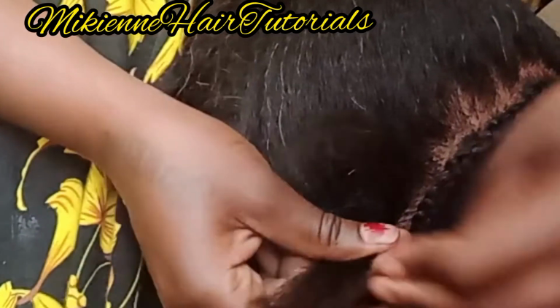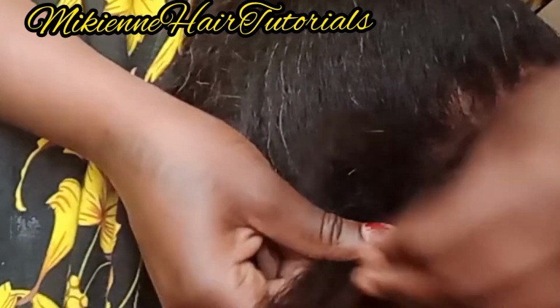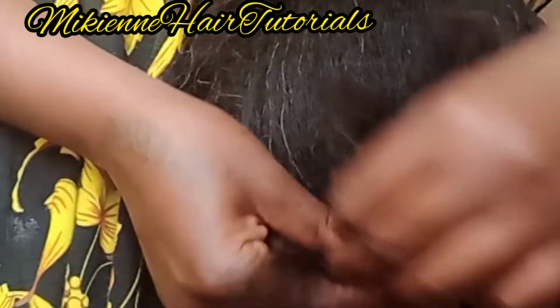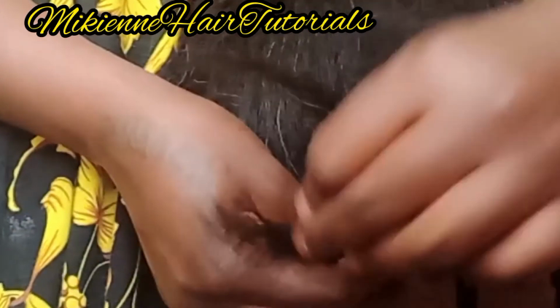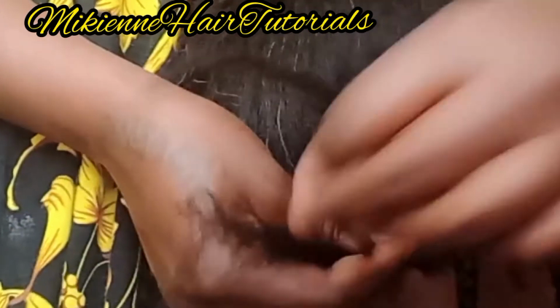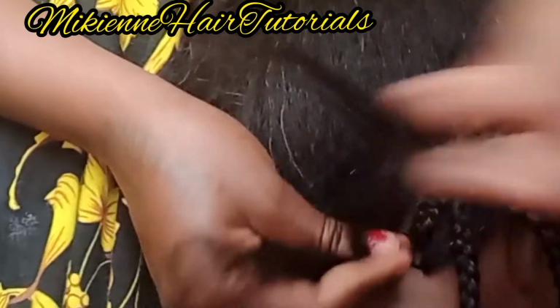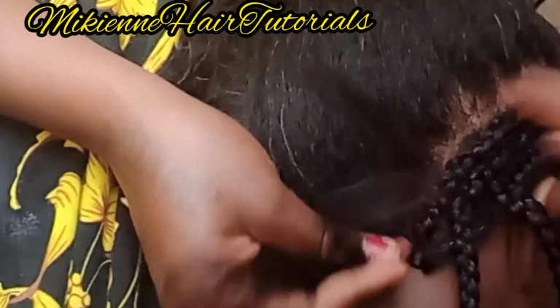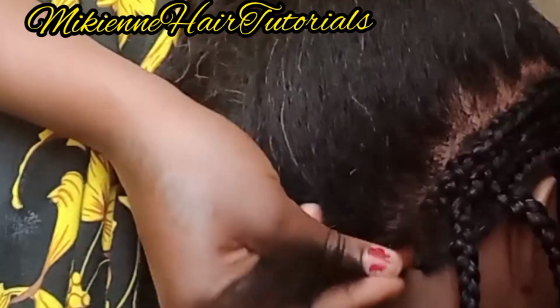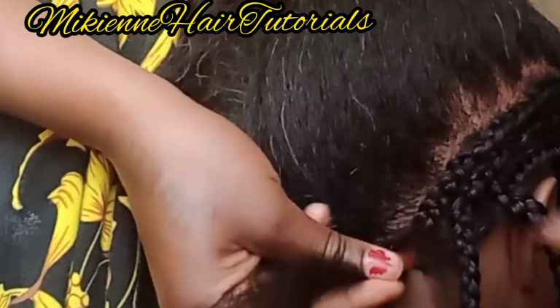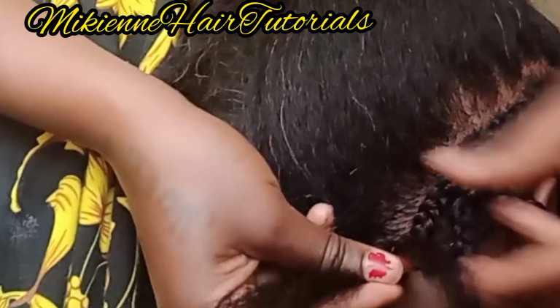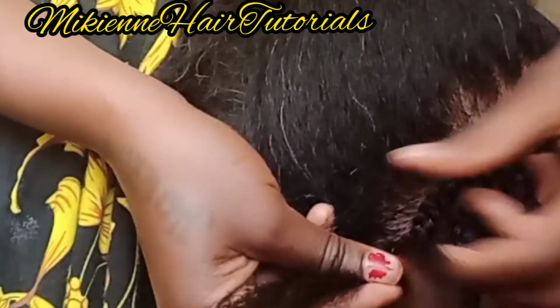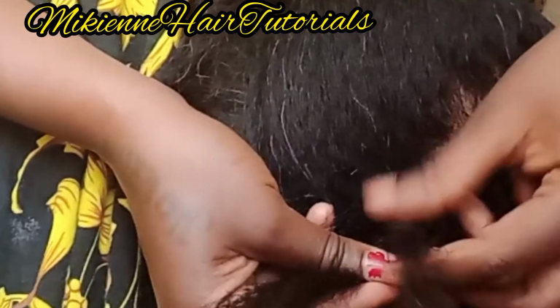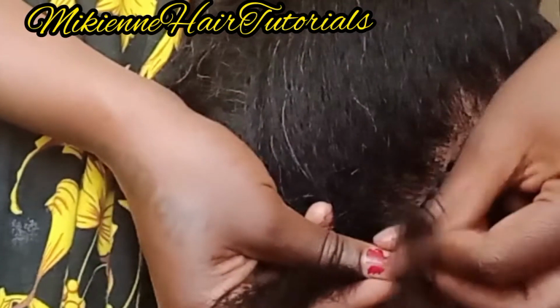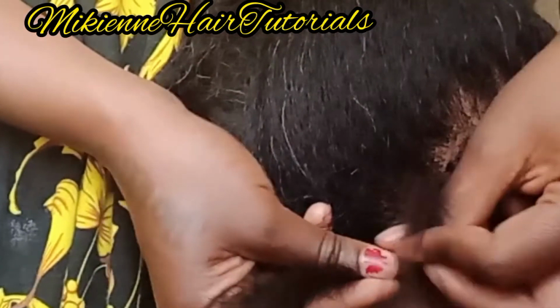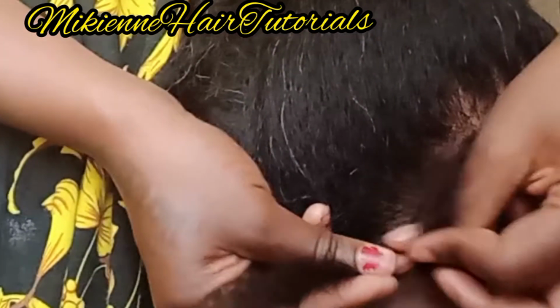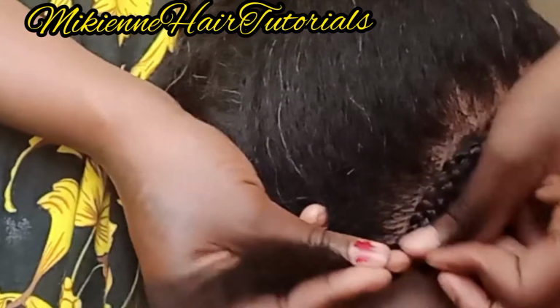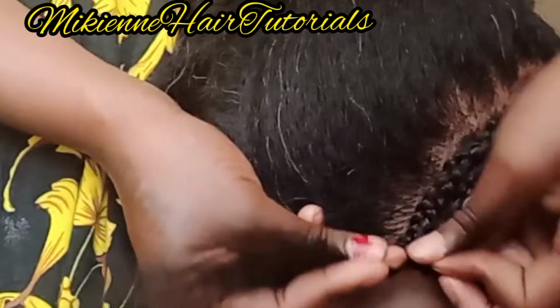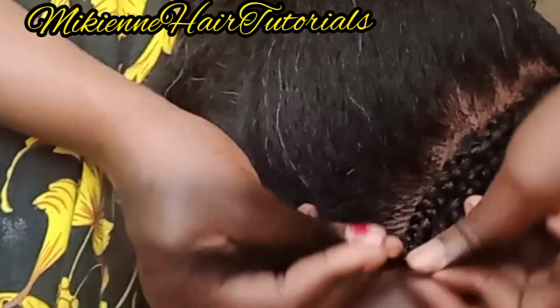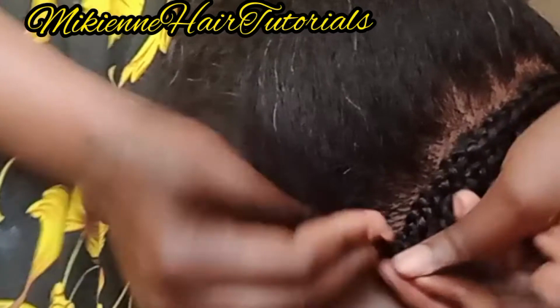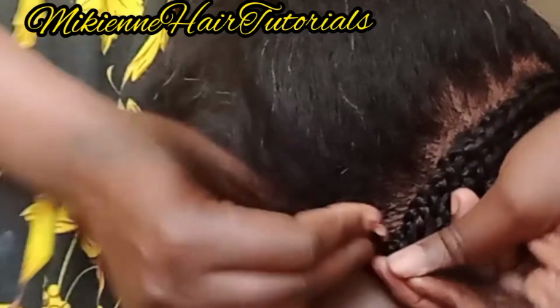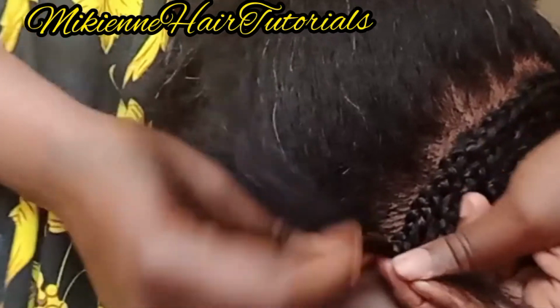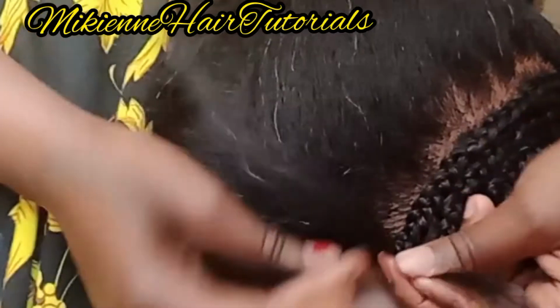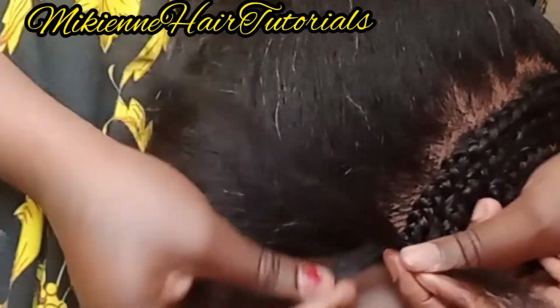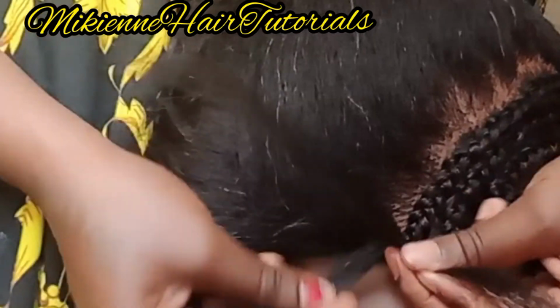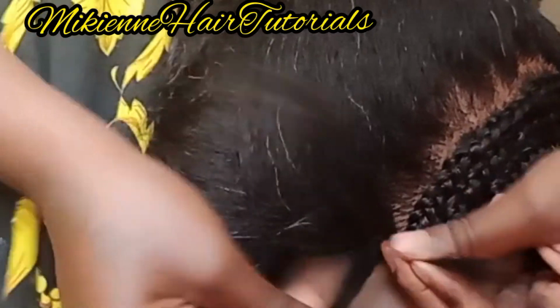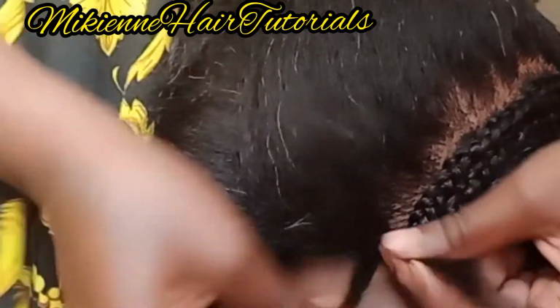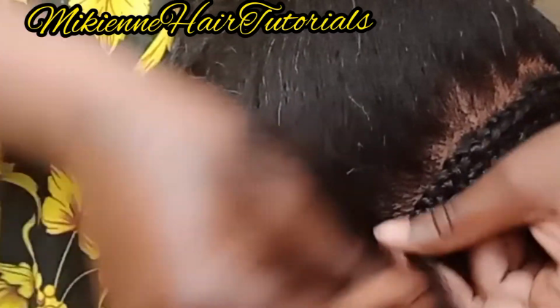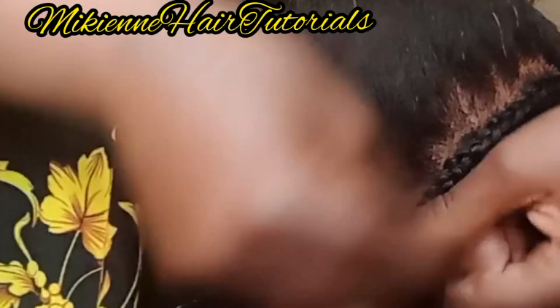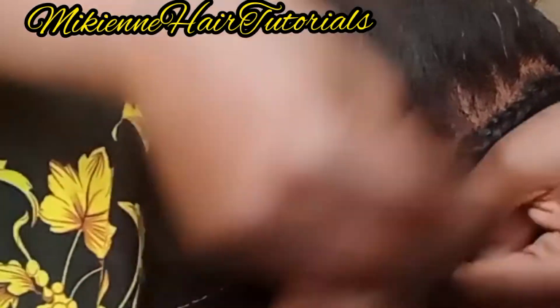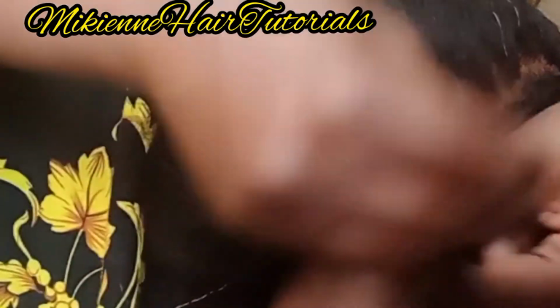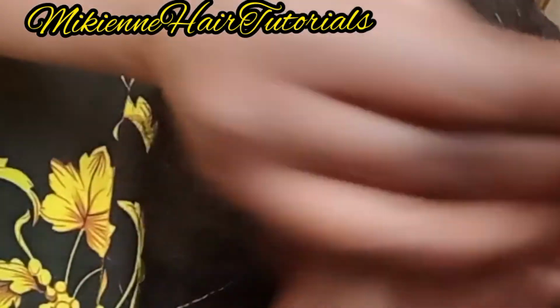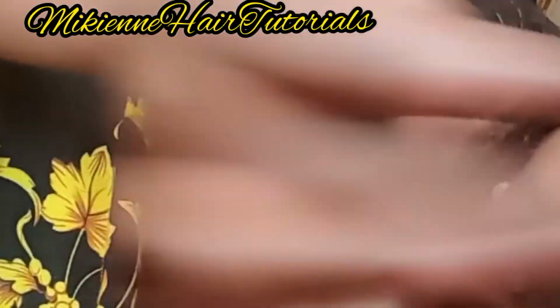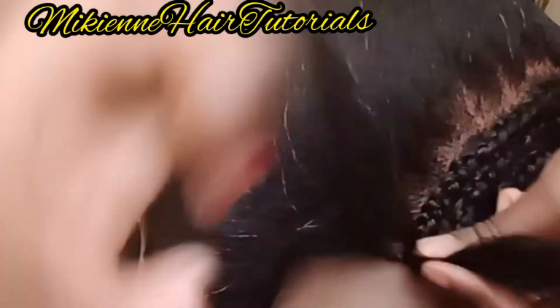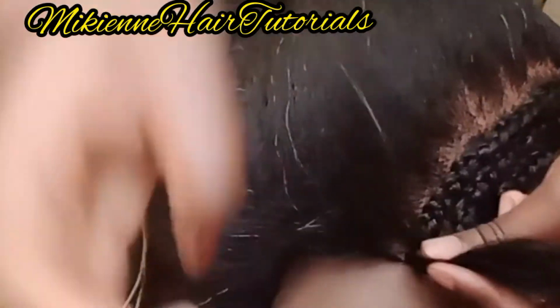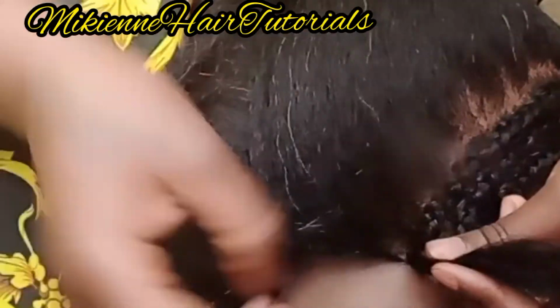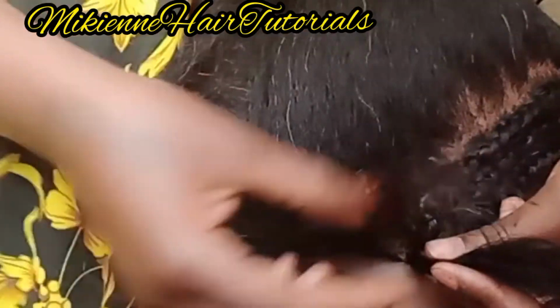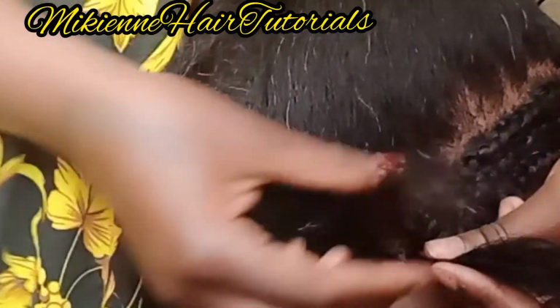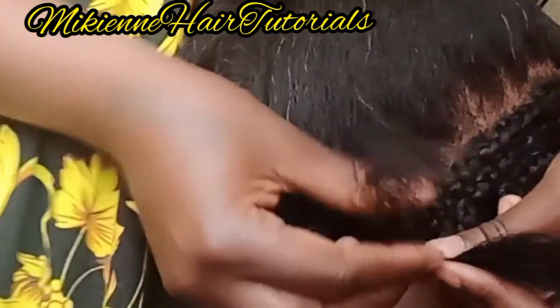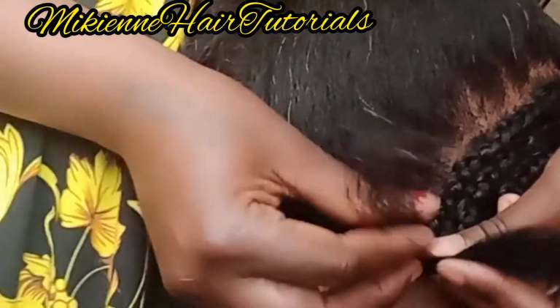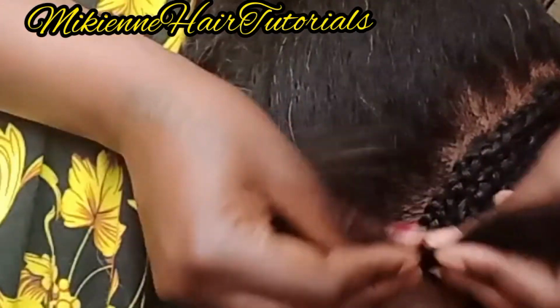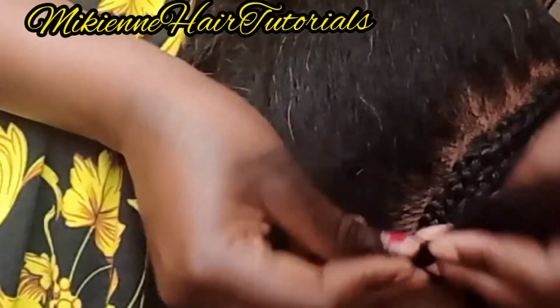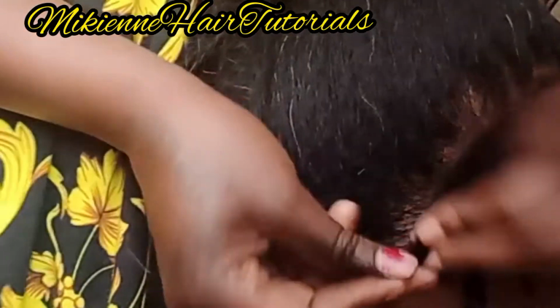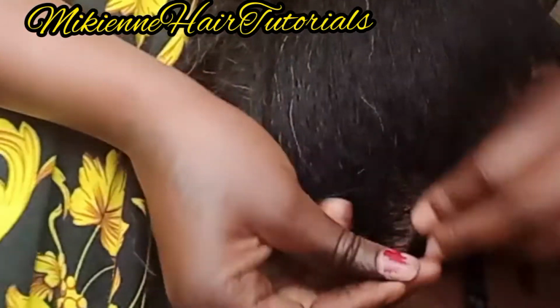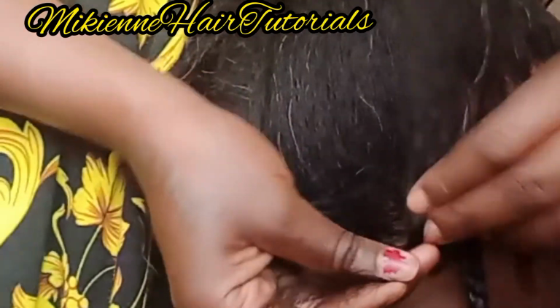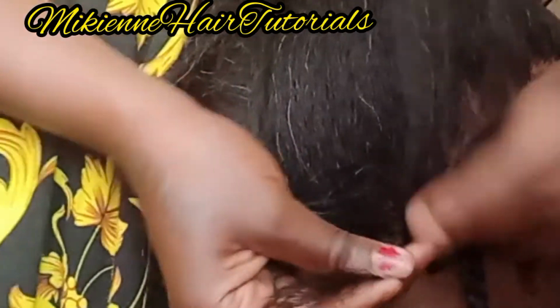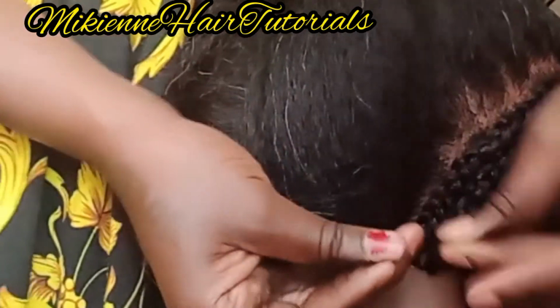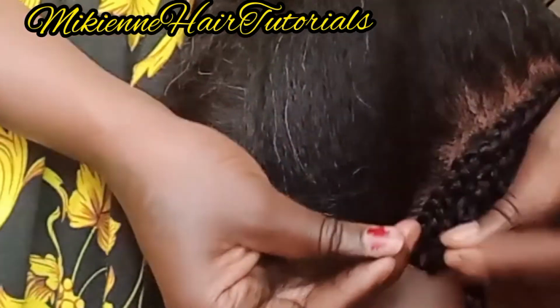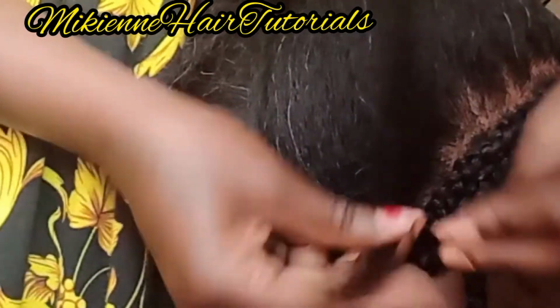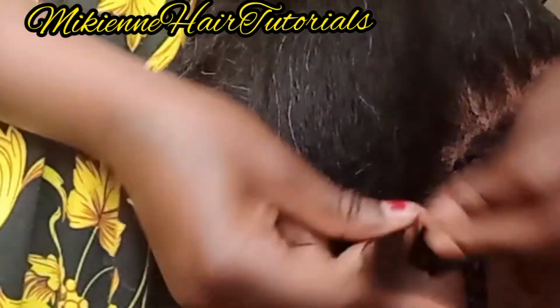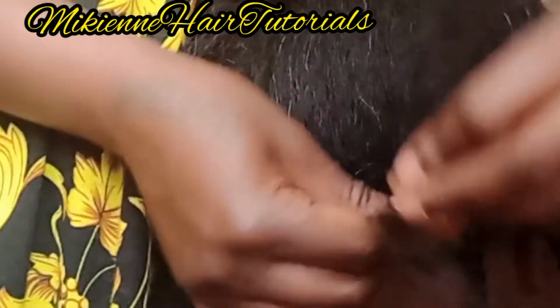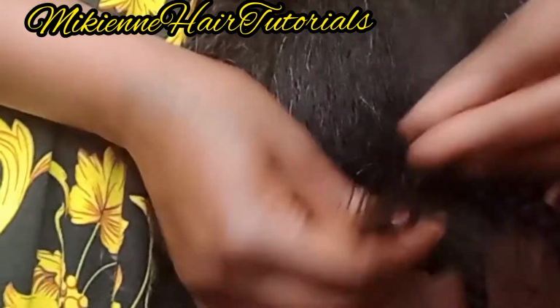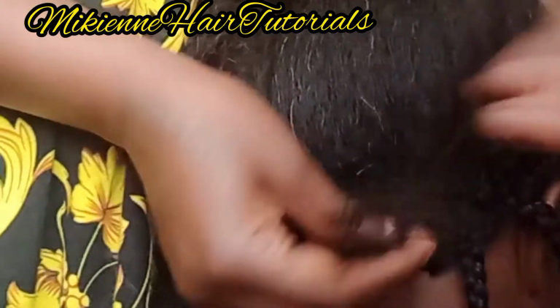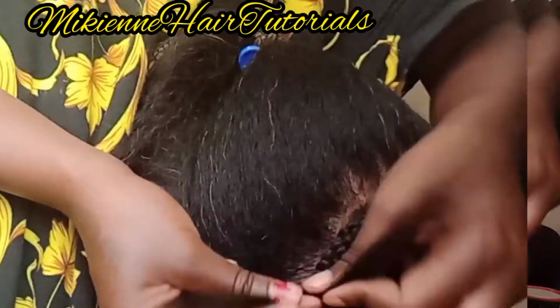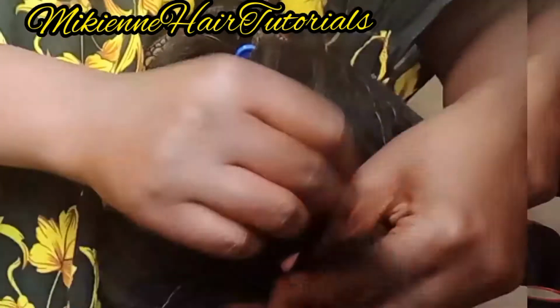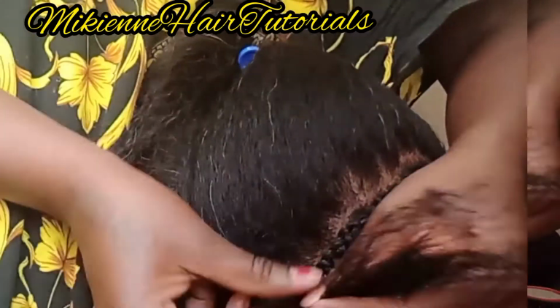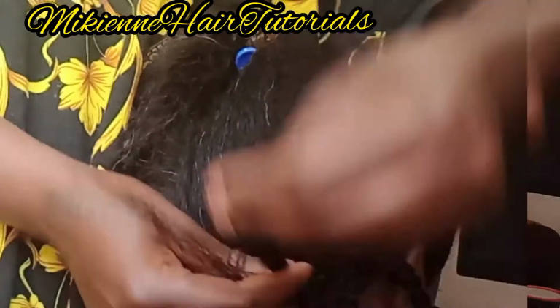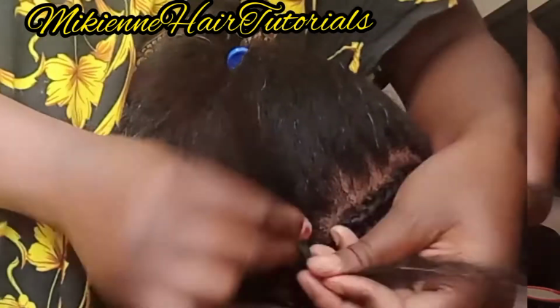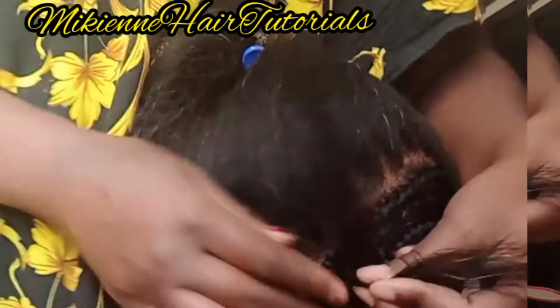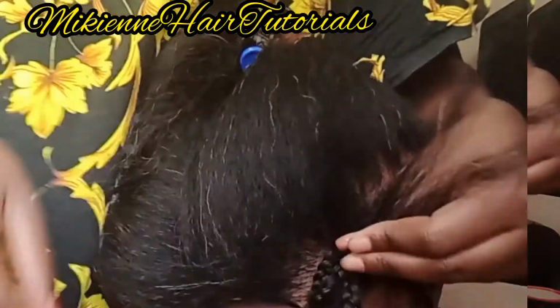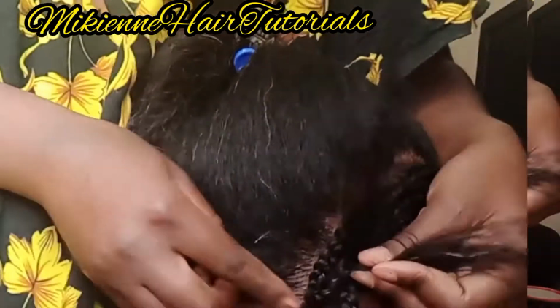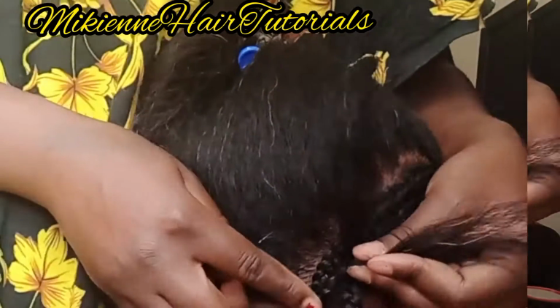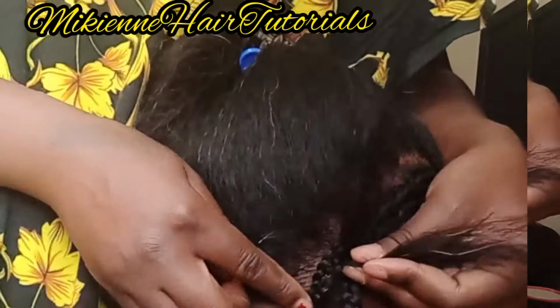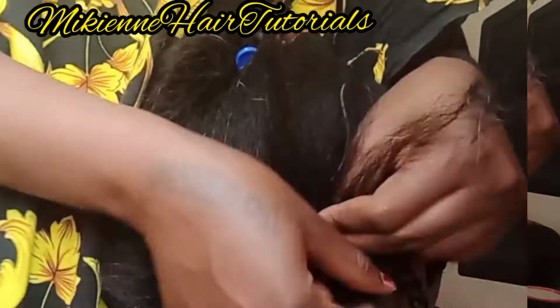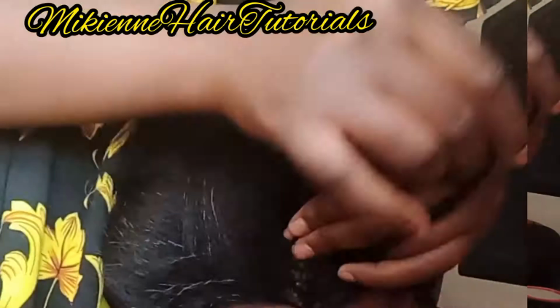Remember, do not over-tighten it, because when you over-tighten you're going to lead to hair loss. So don't over-tighten it.